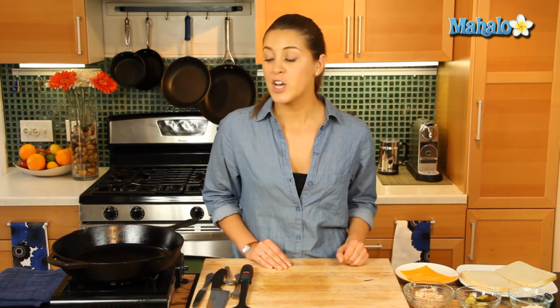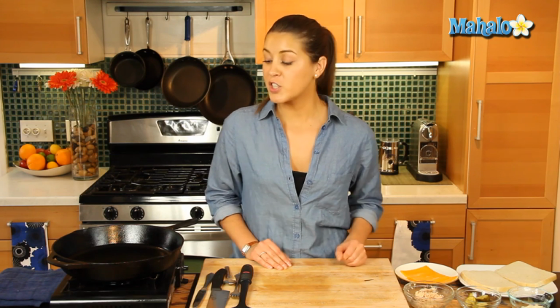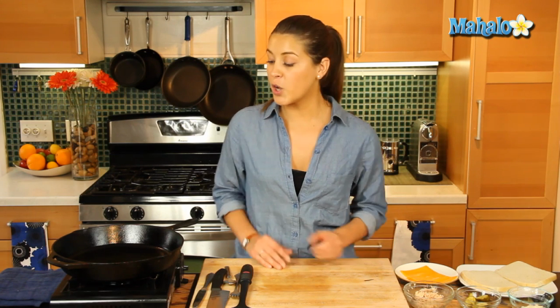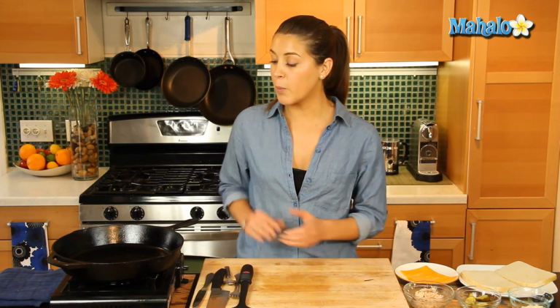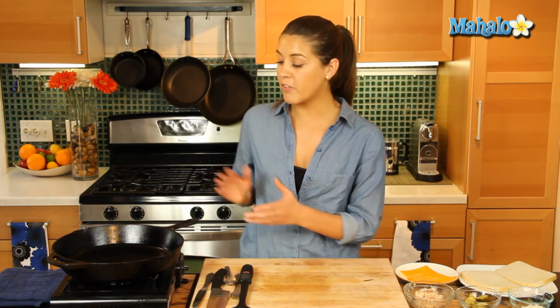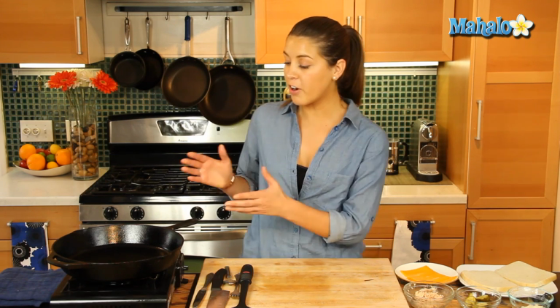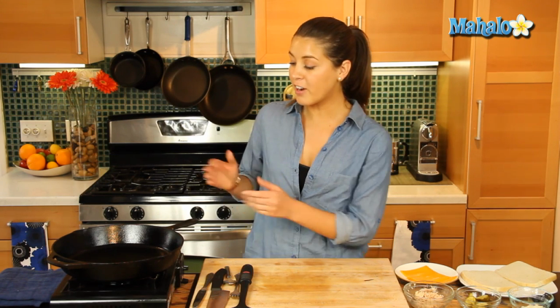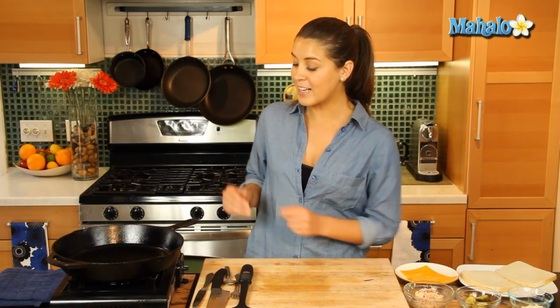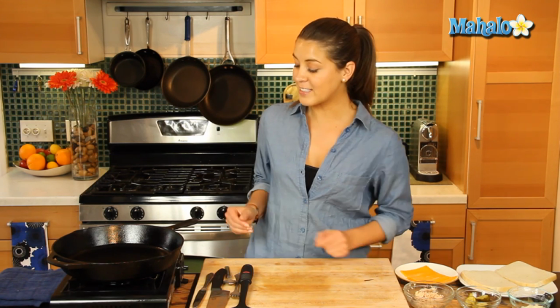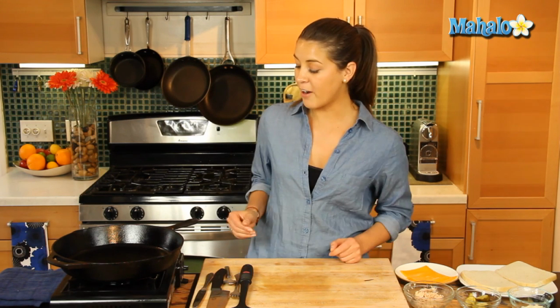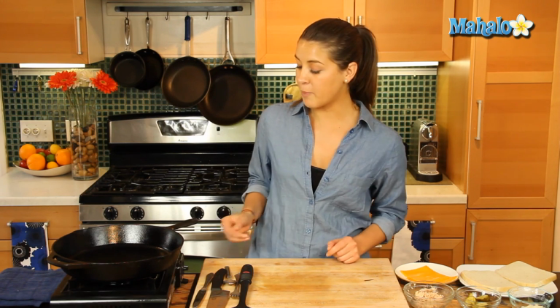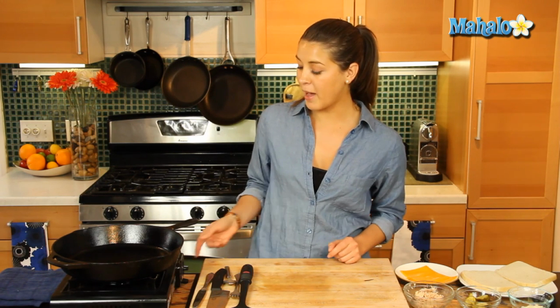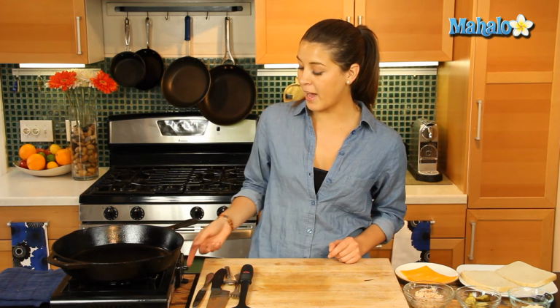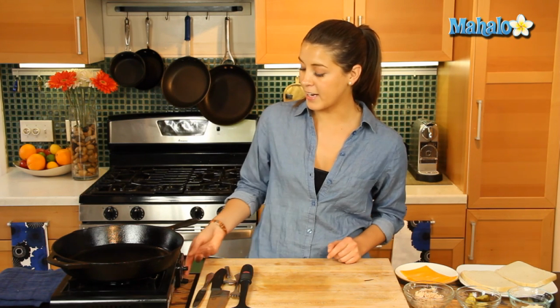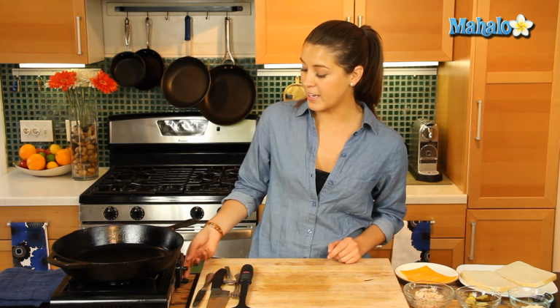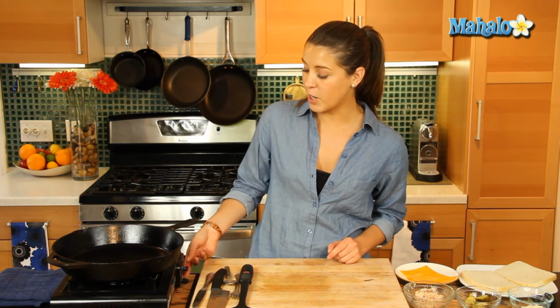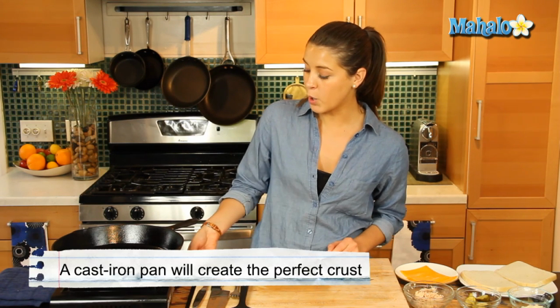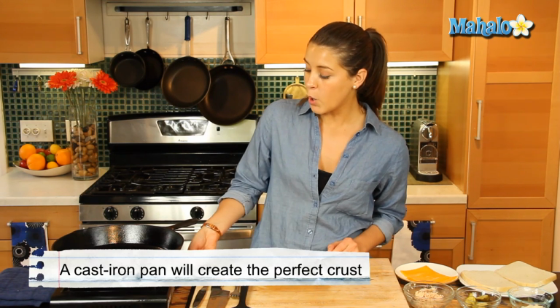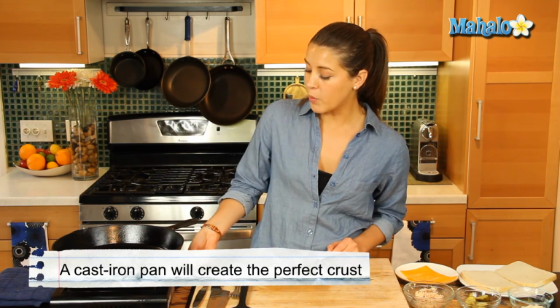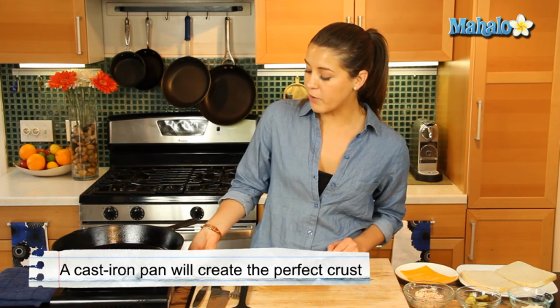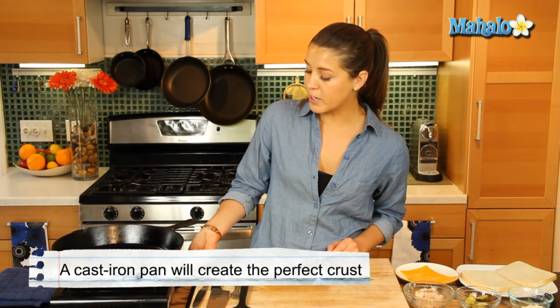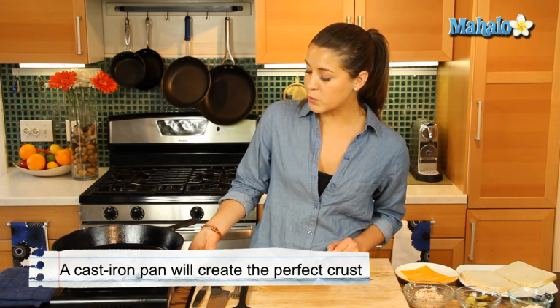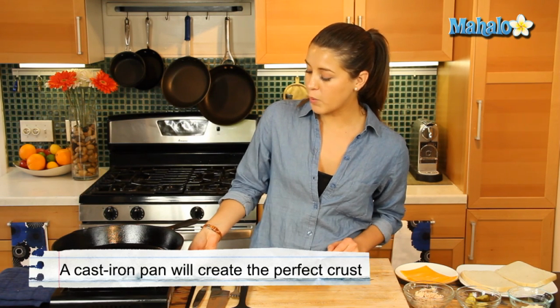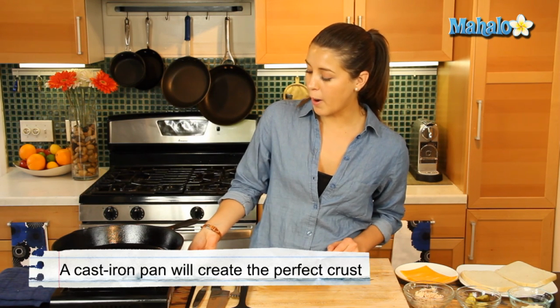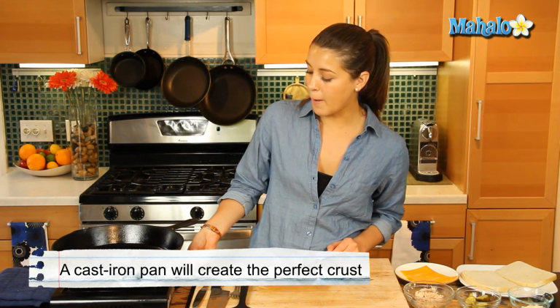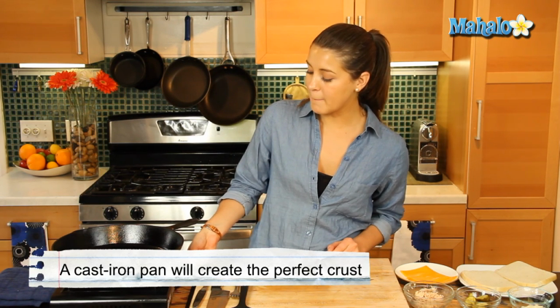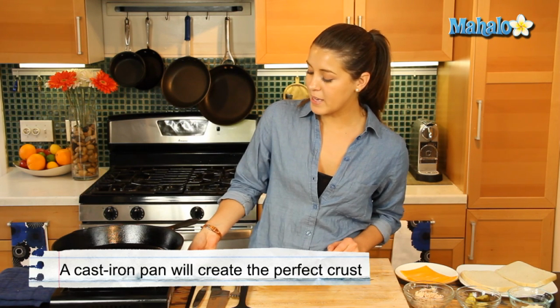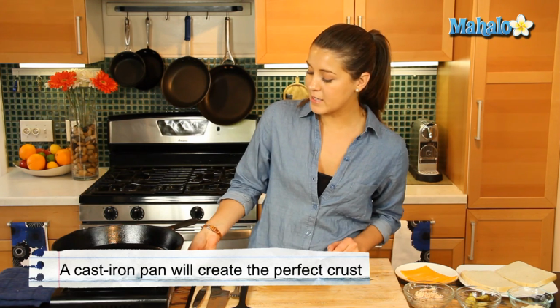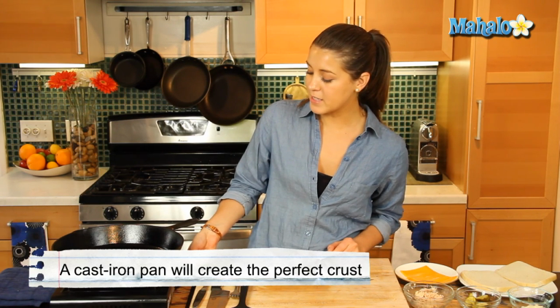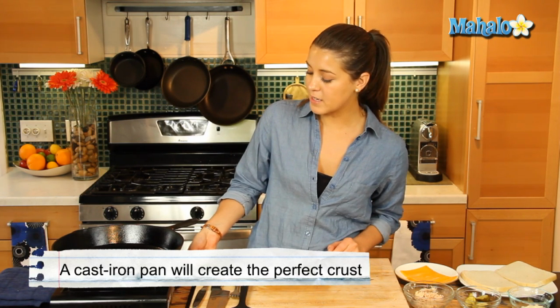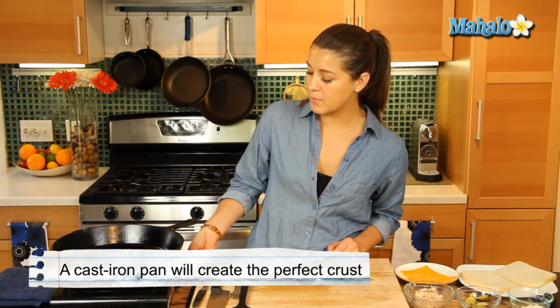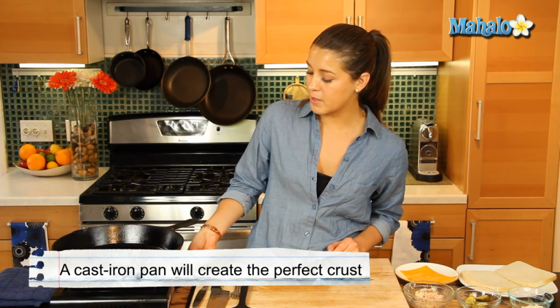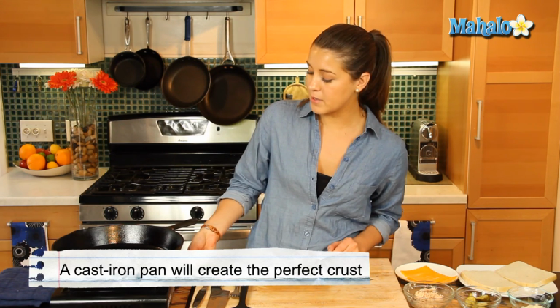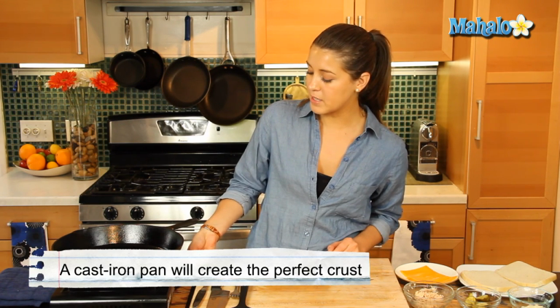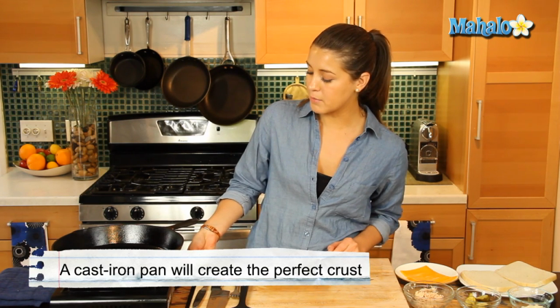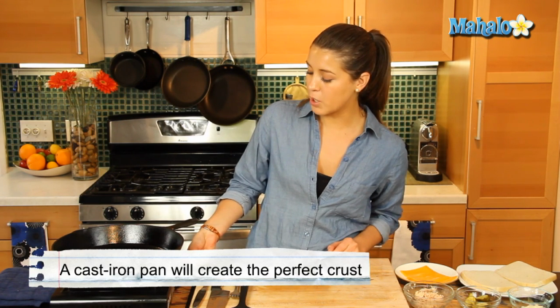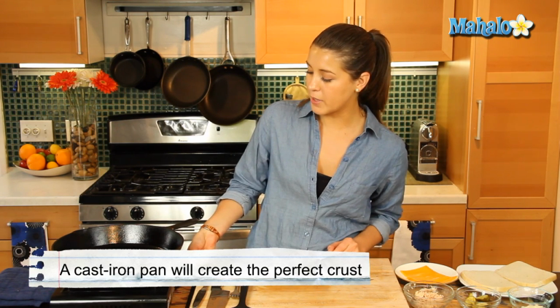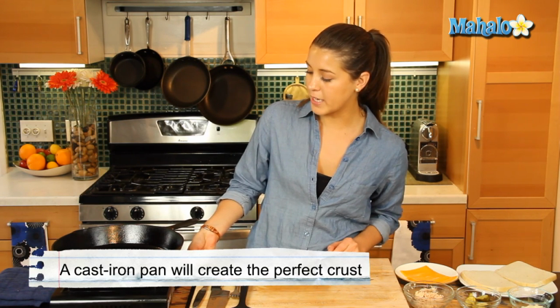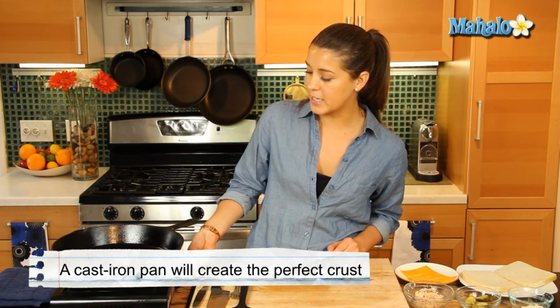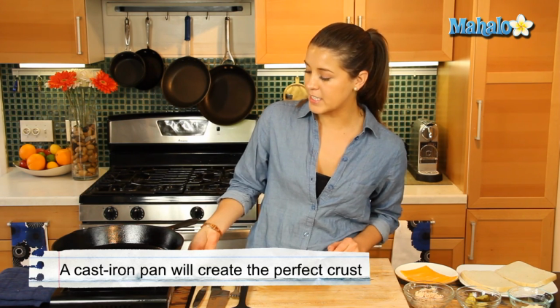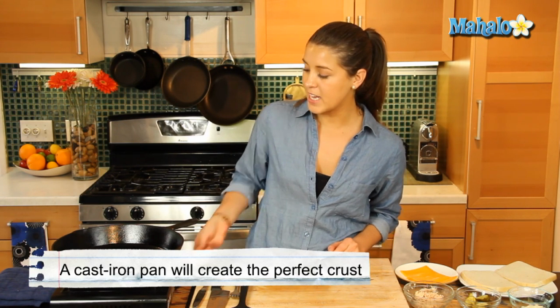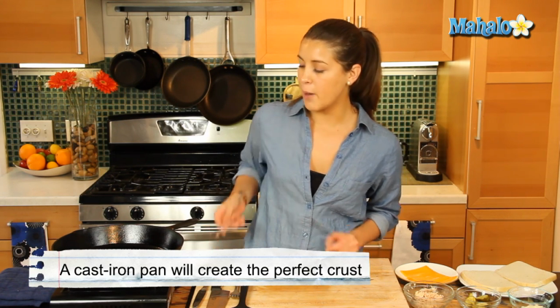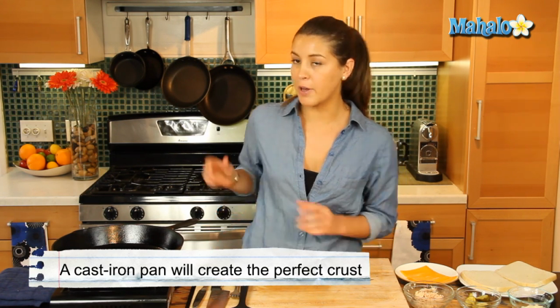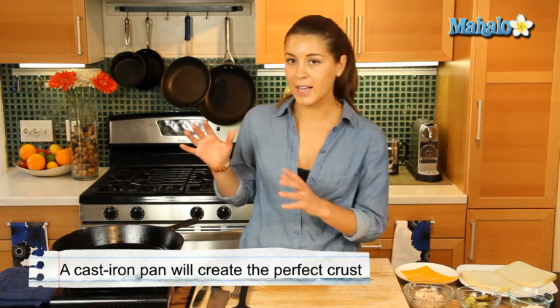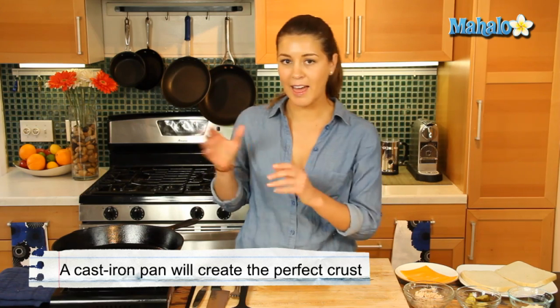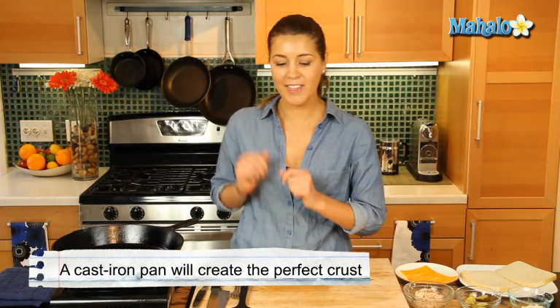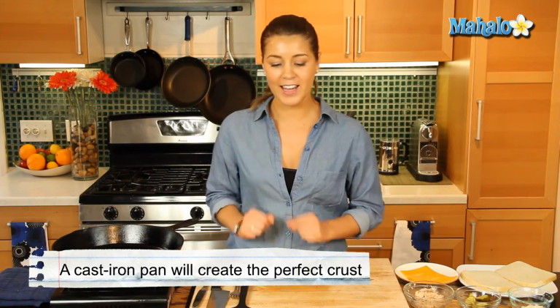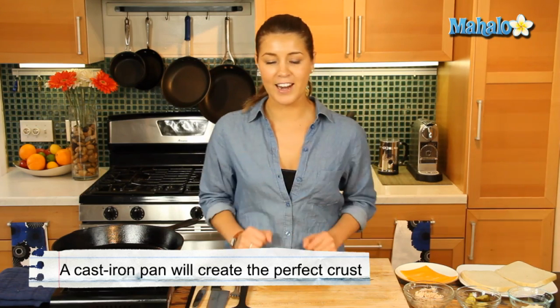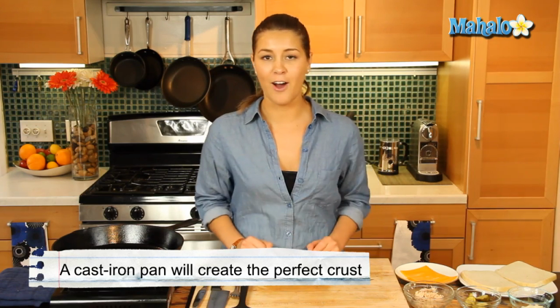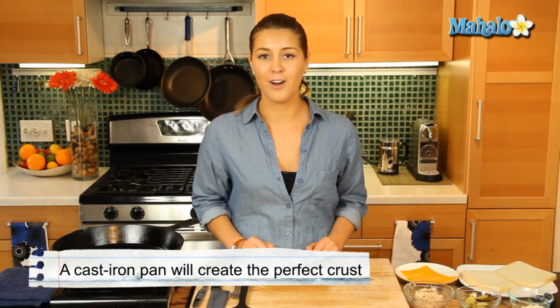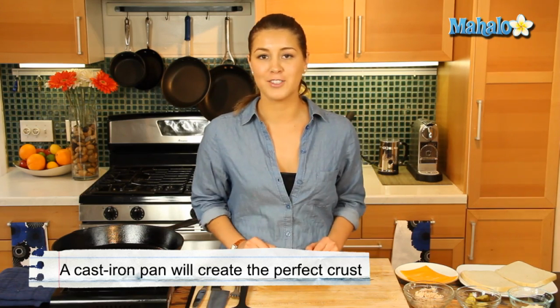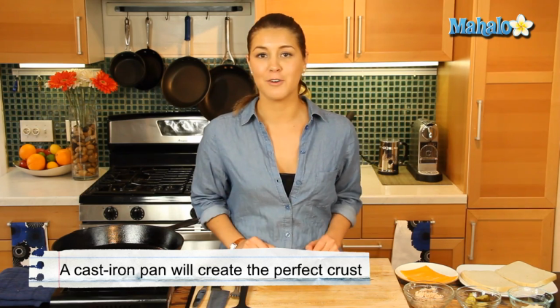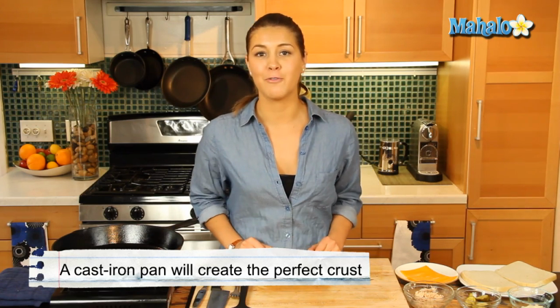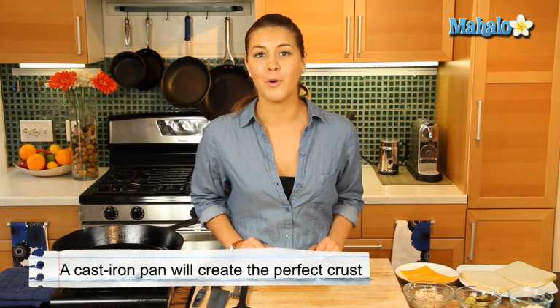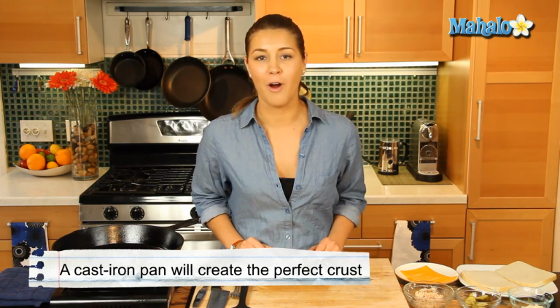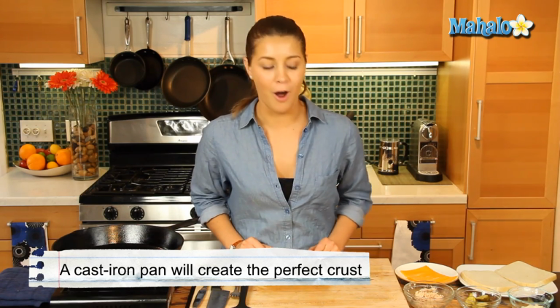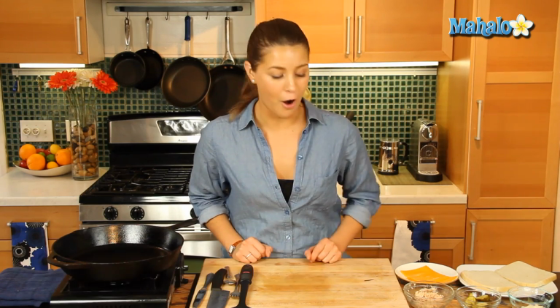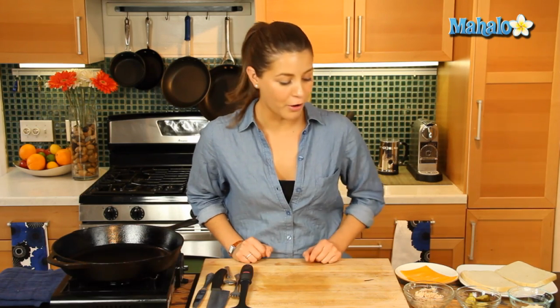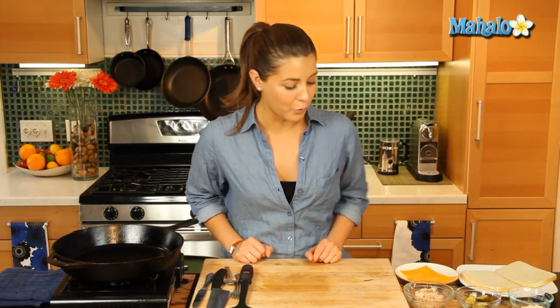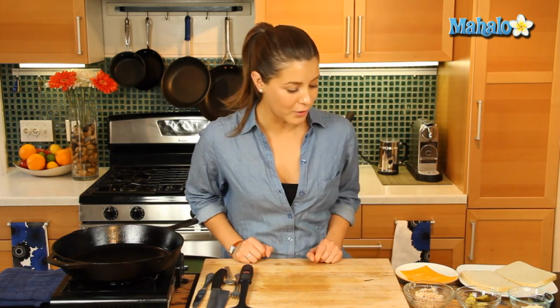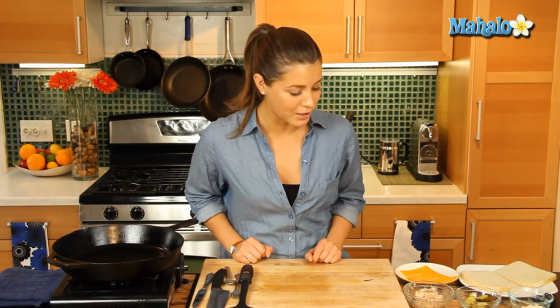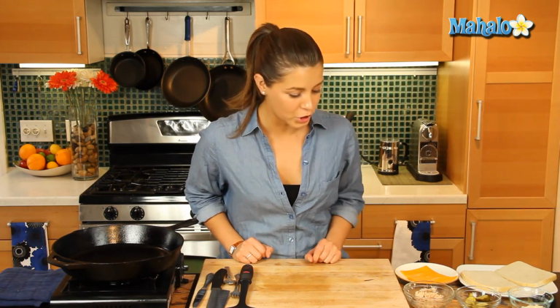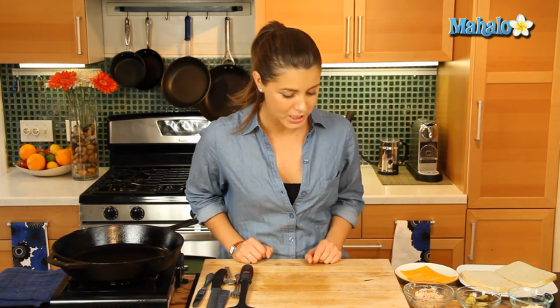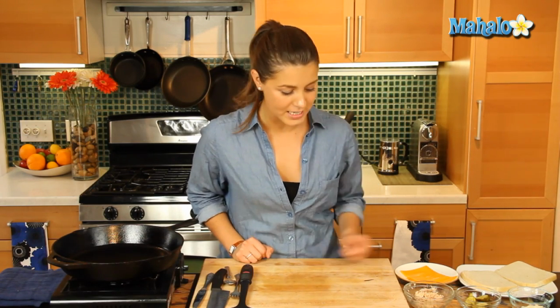We've got our cast iron pan here and we've got it to a medium, medium-low heat. We're going to let that get hot for our grilled cheese.